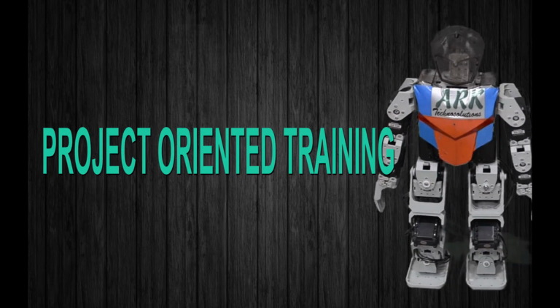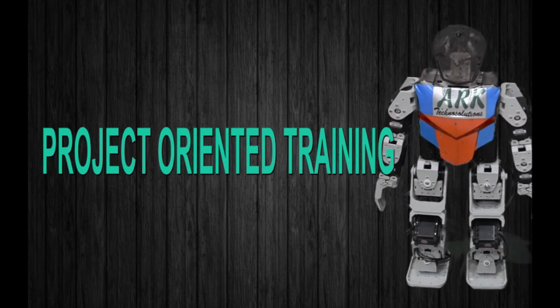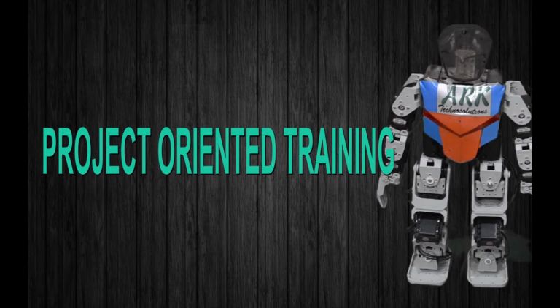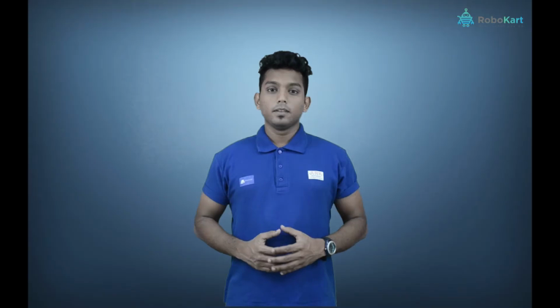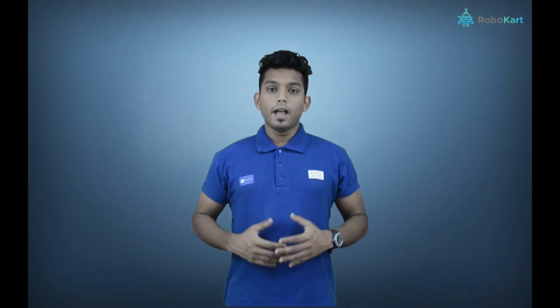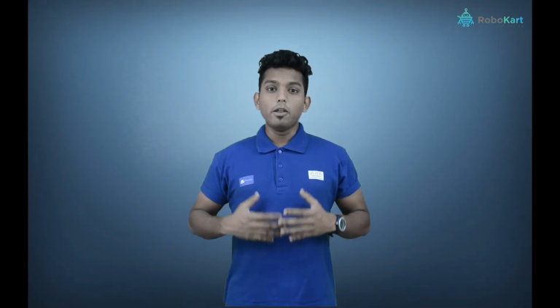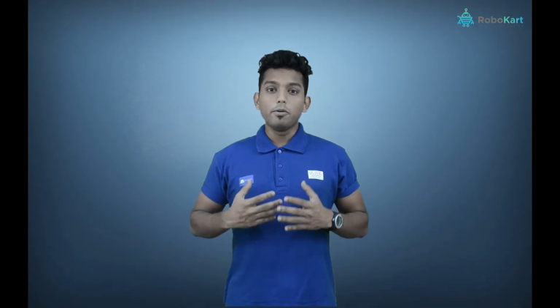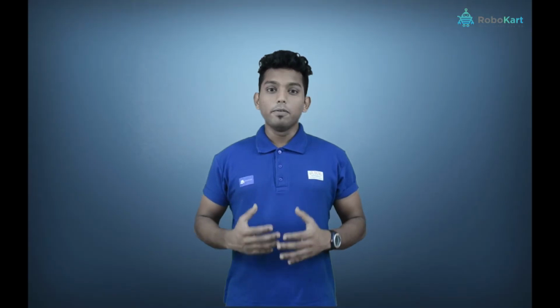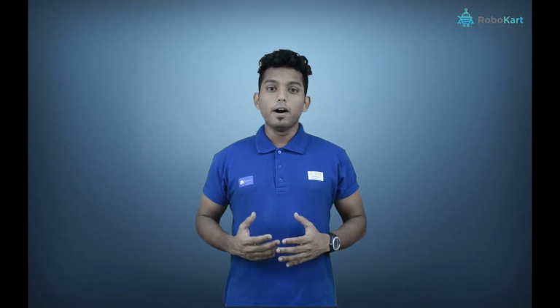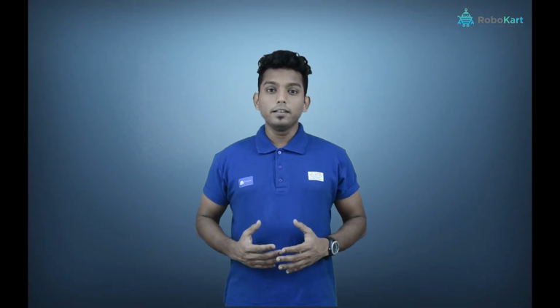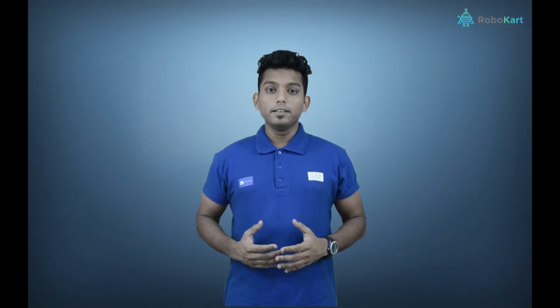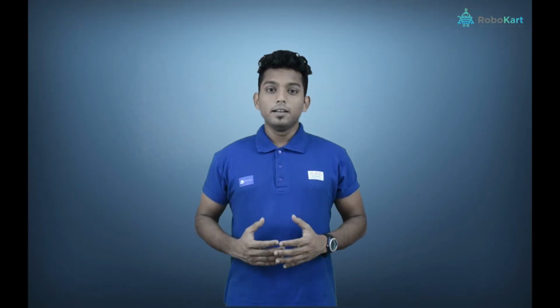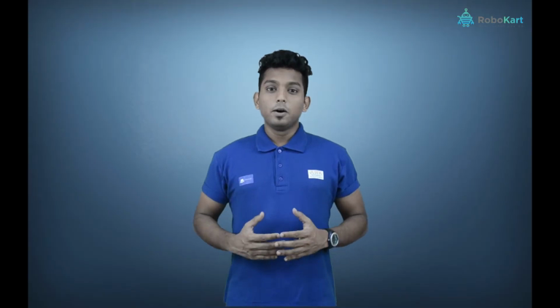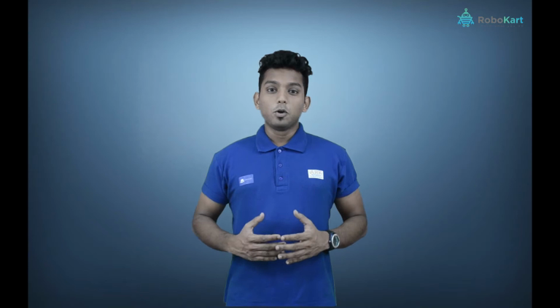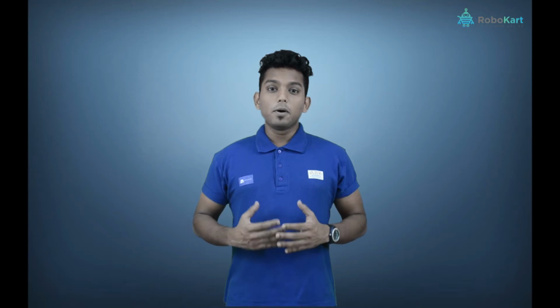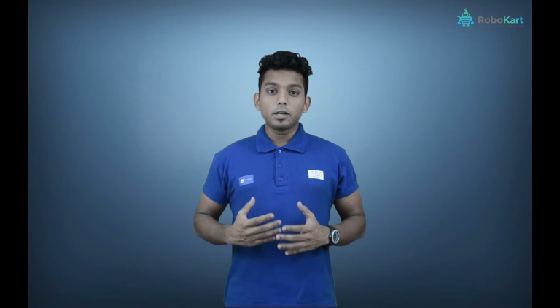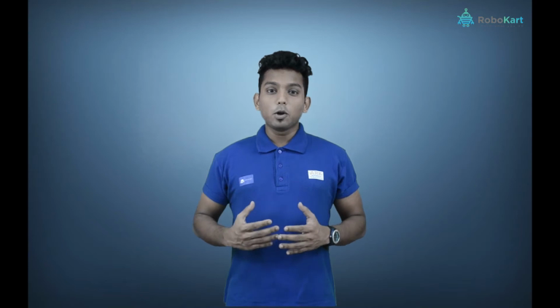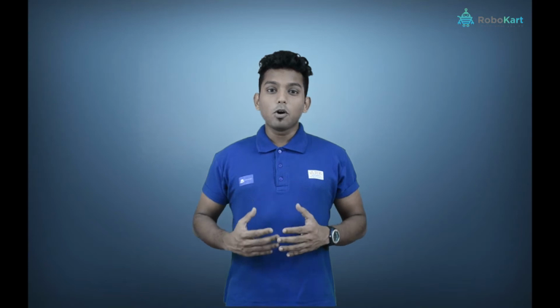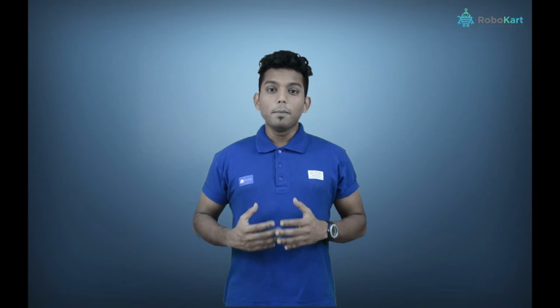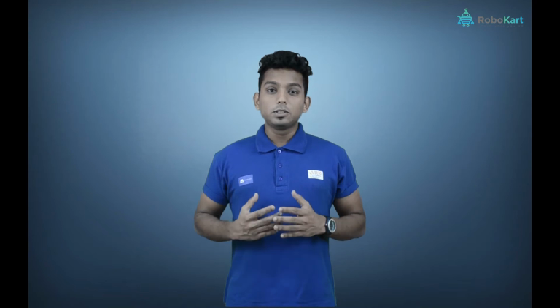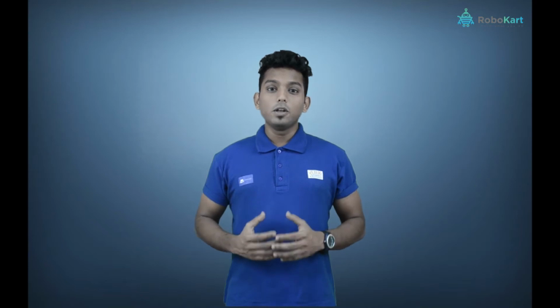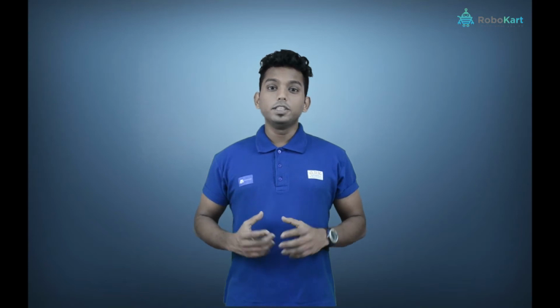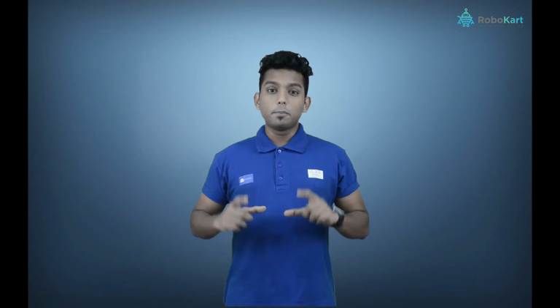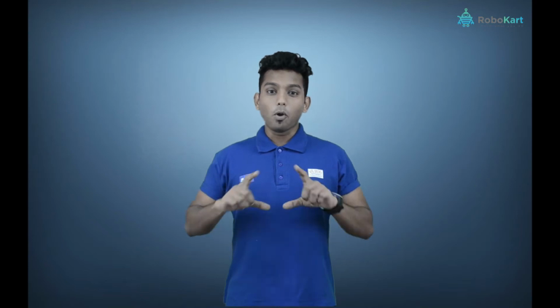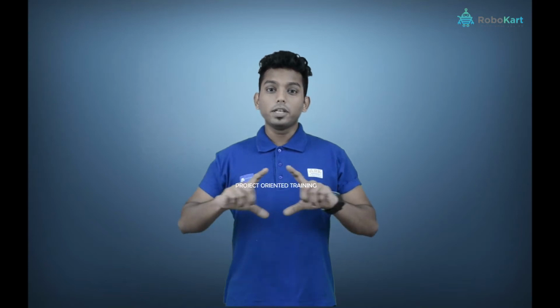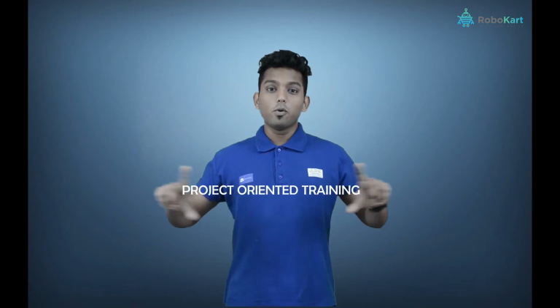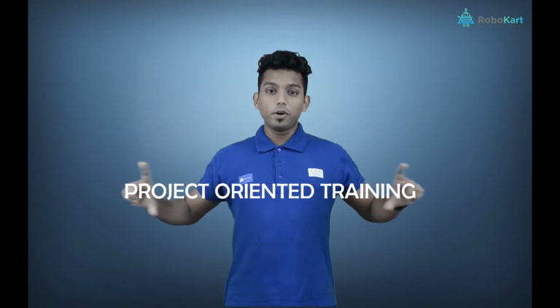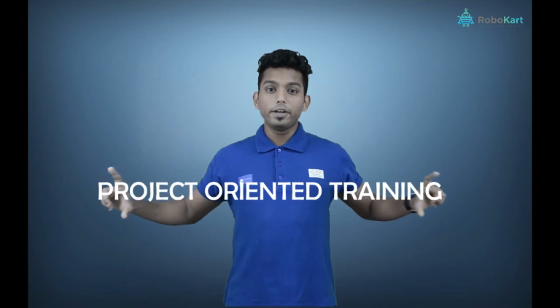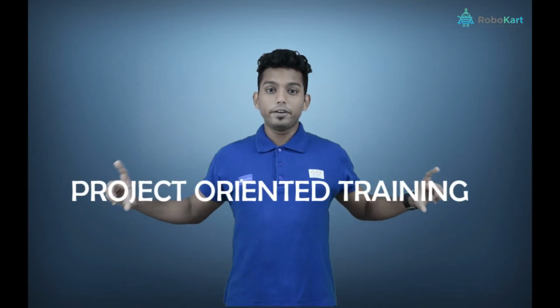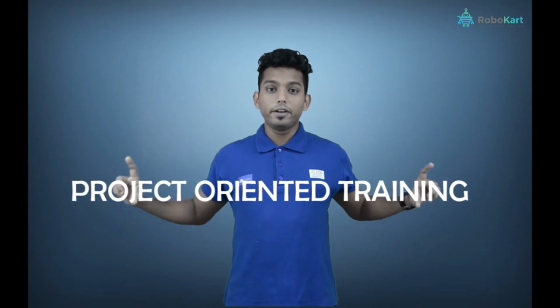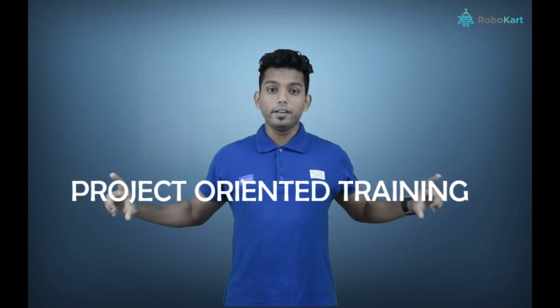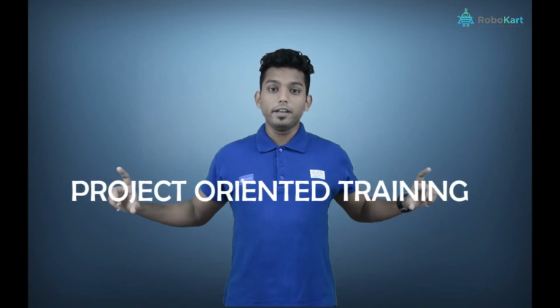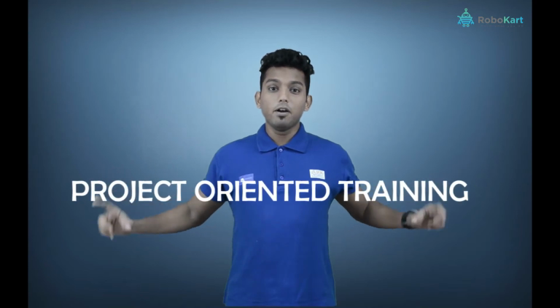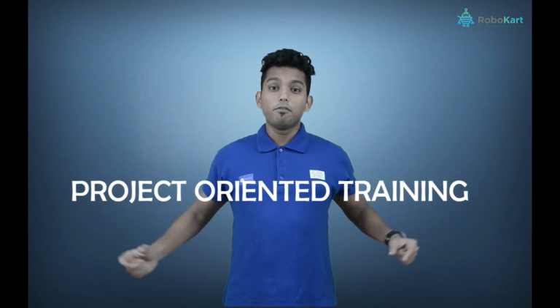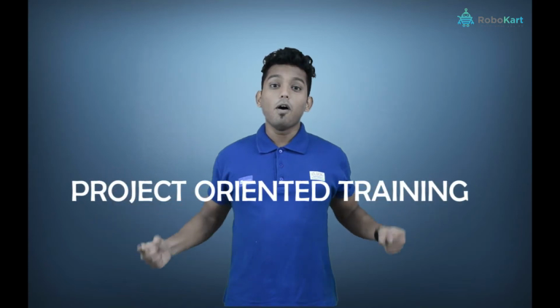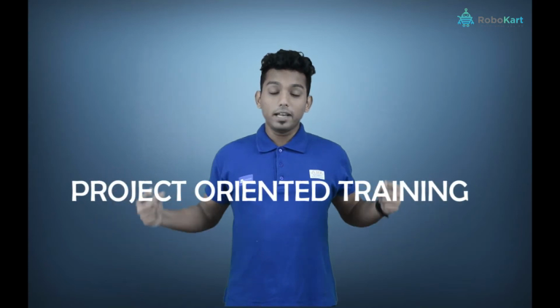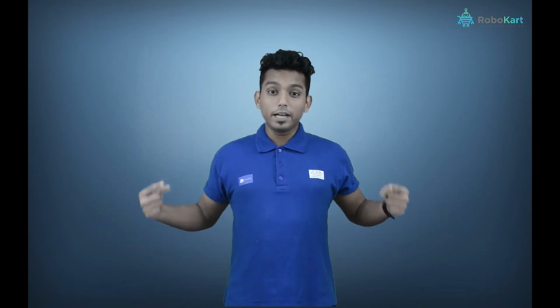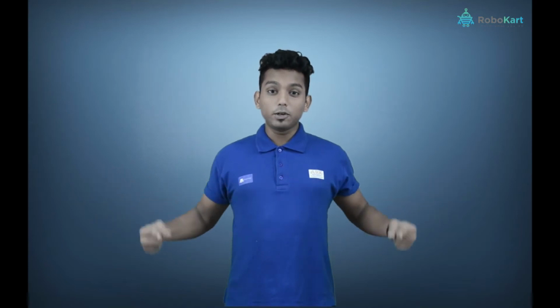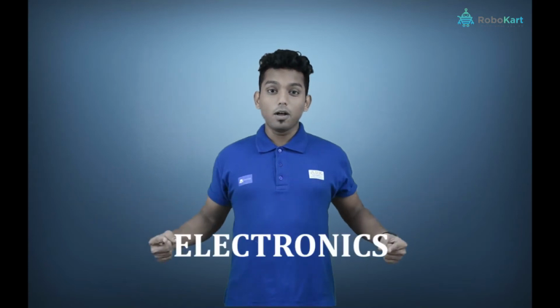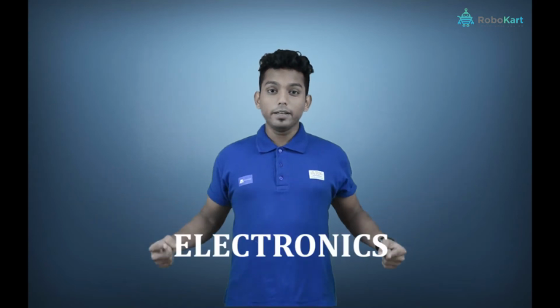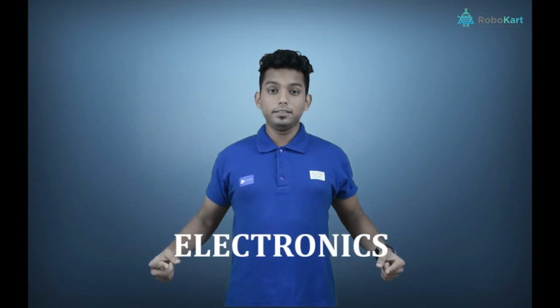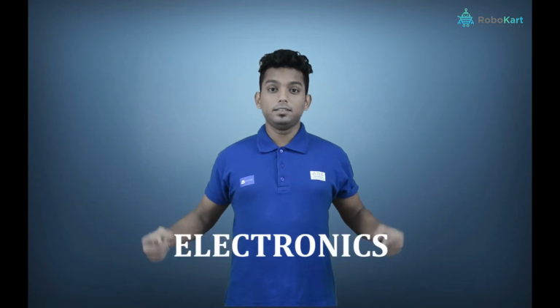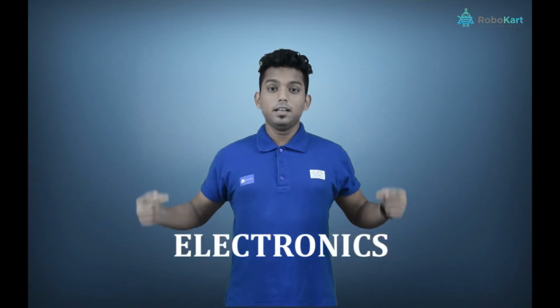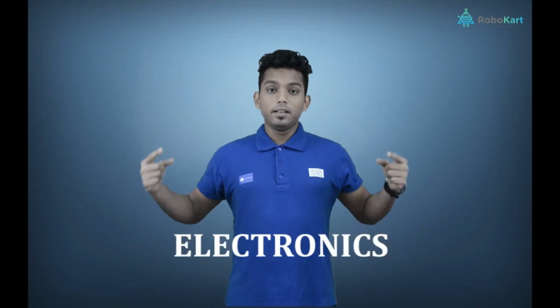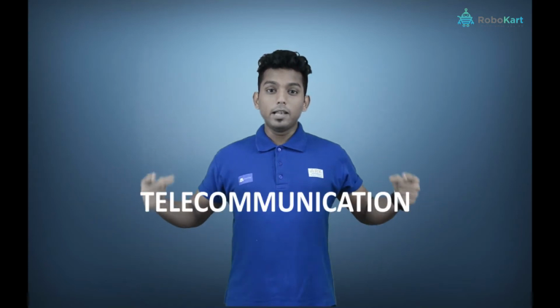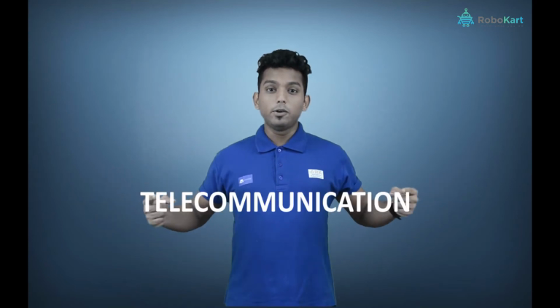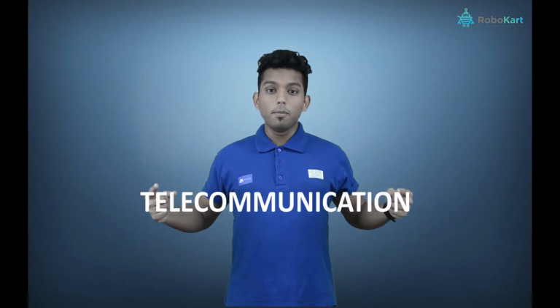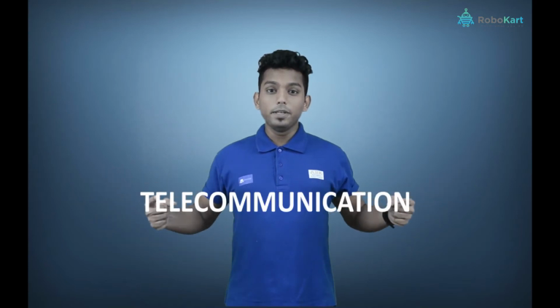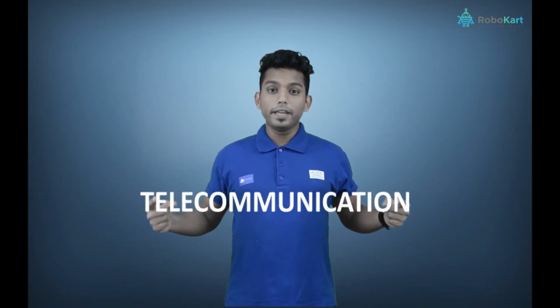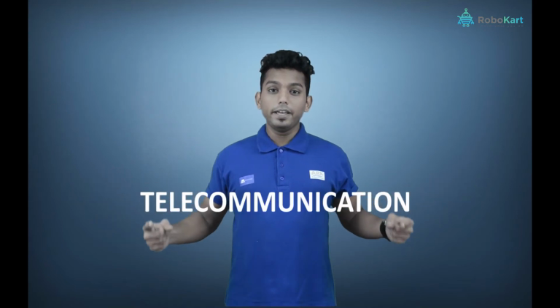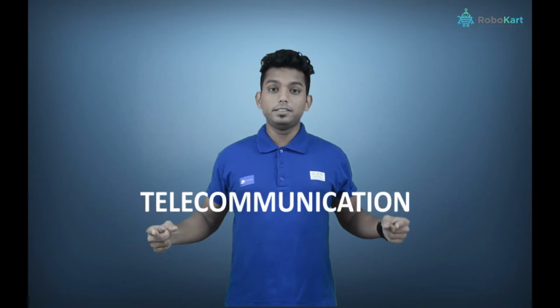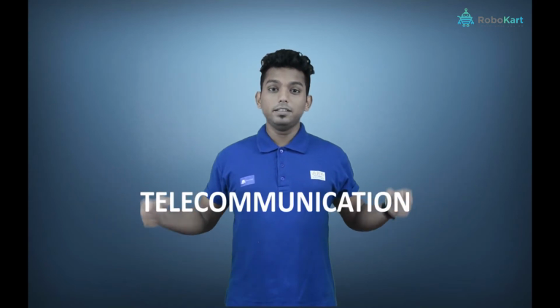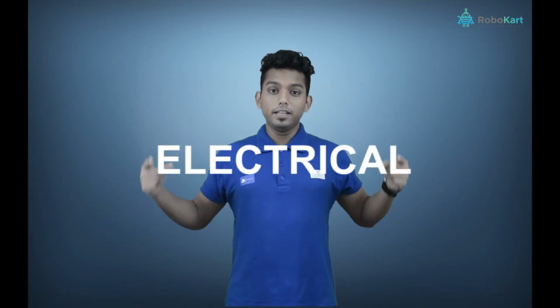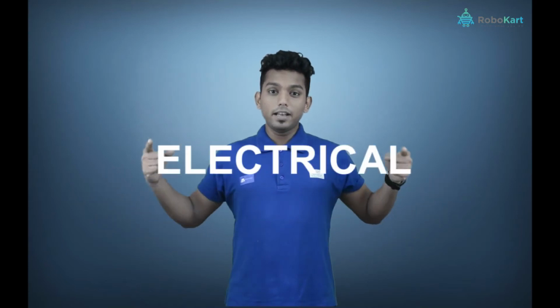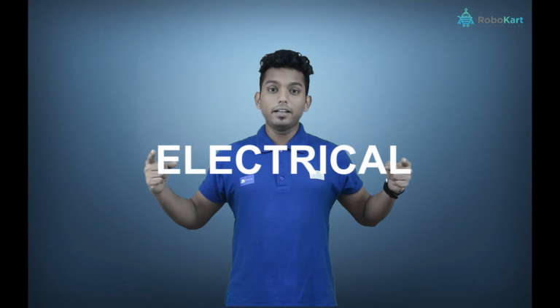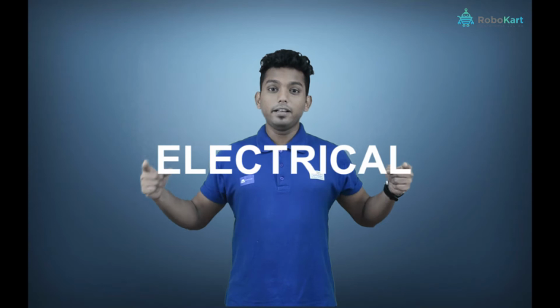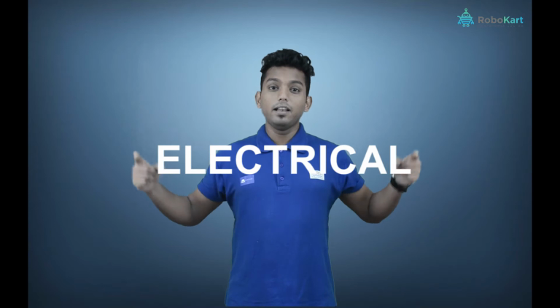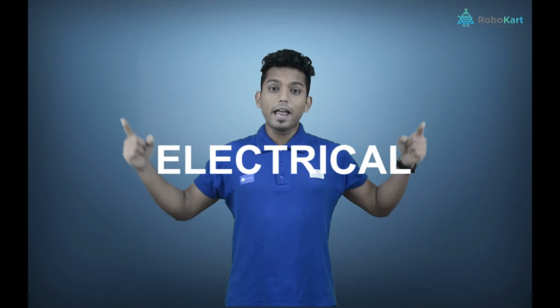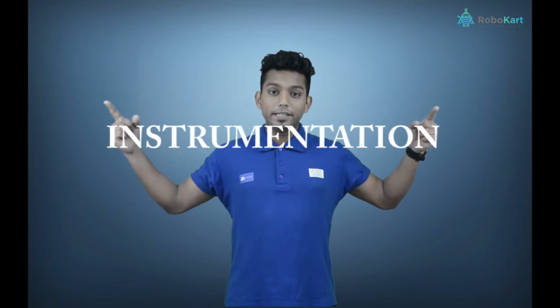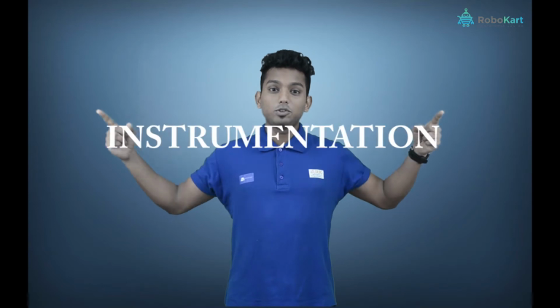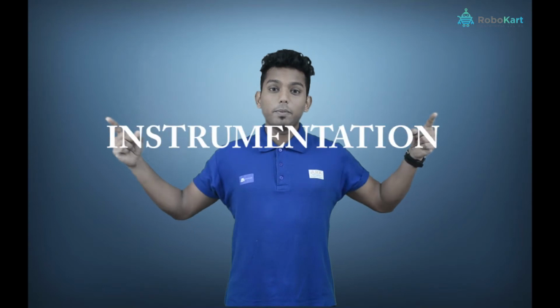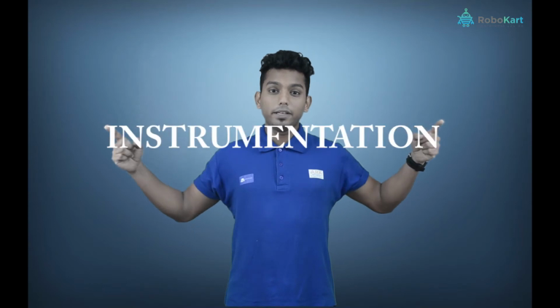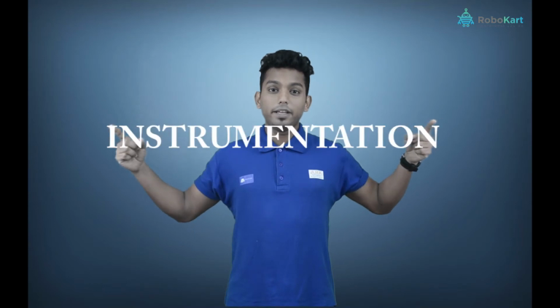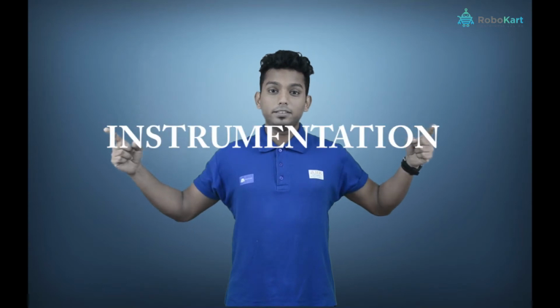Hello everyone. Robocard.com is launching project-oriented training for electronics, telecommunication, electrical and instrumentation.